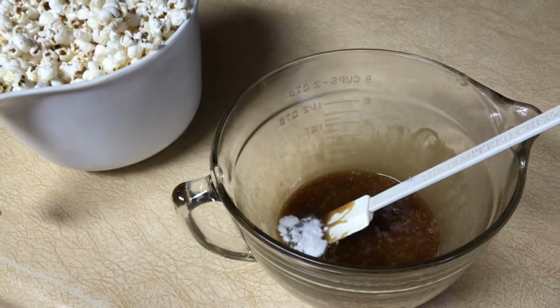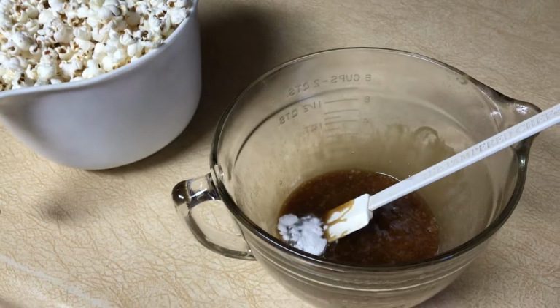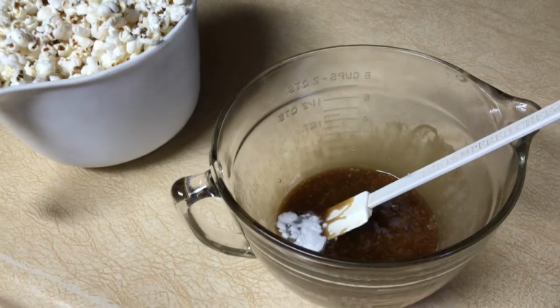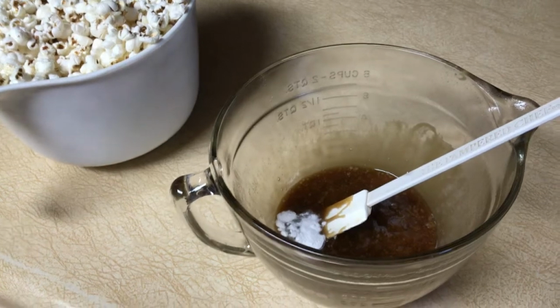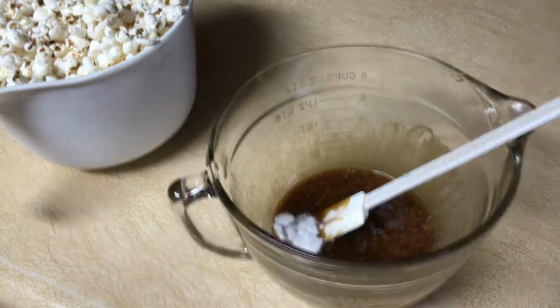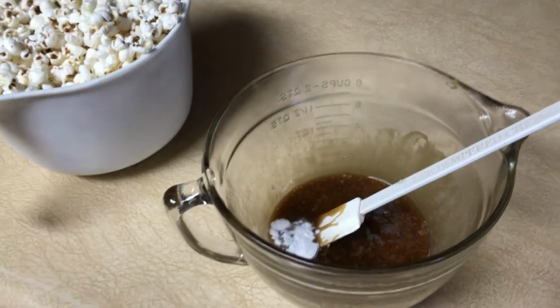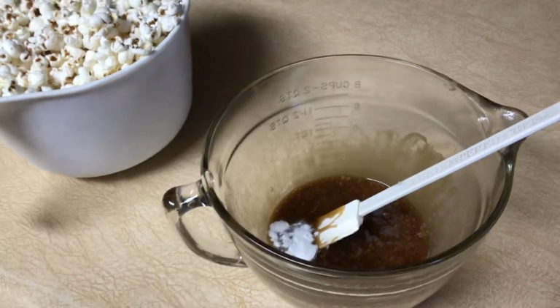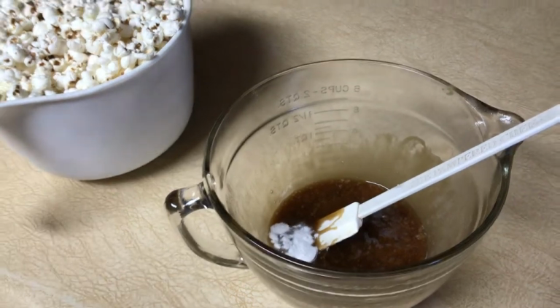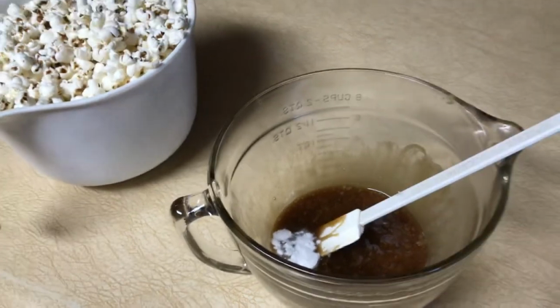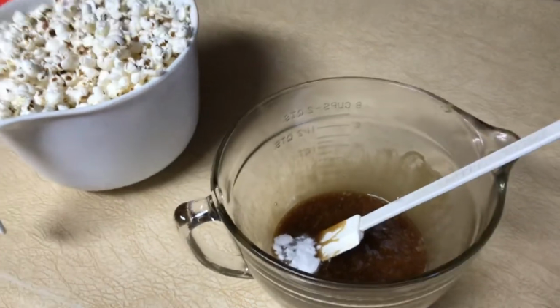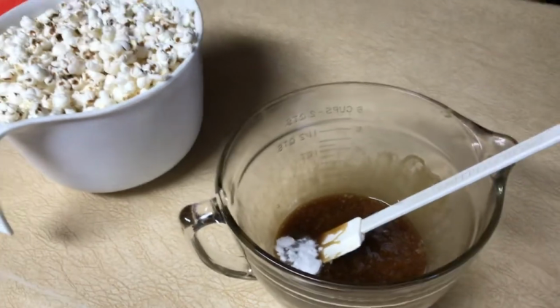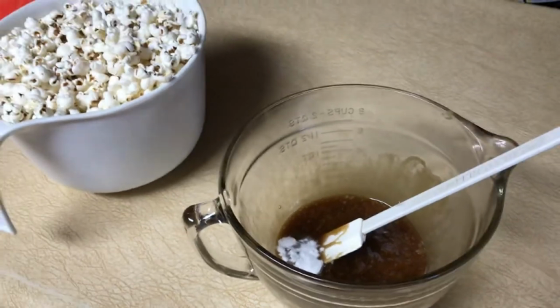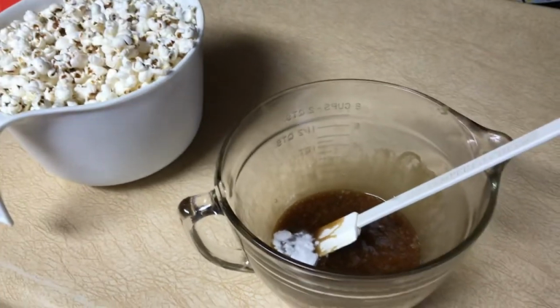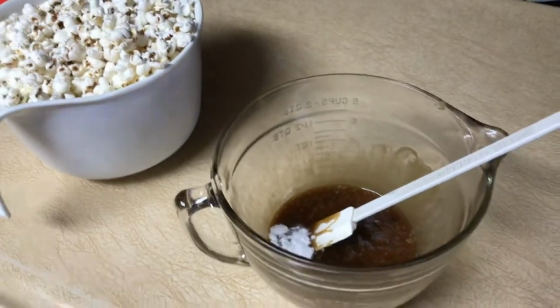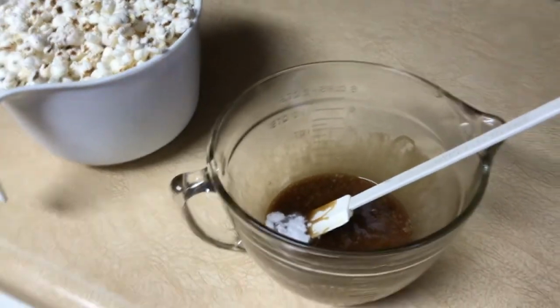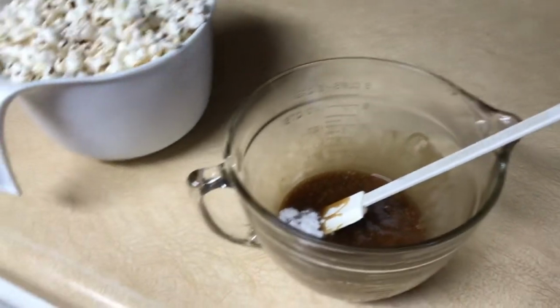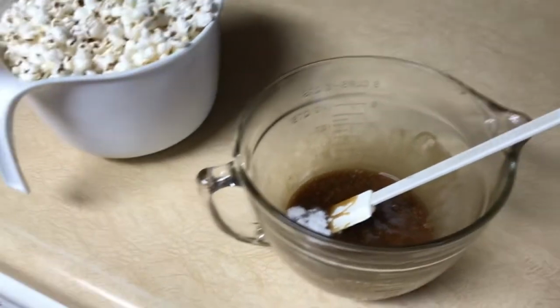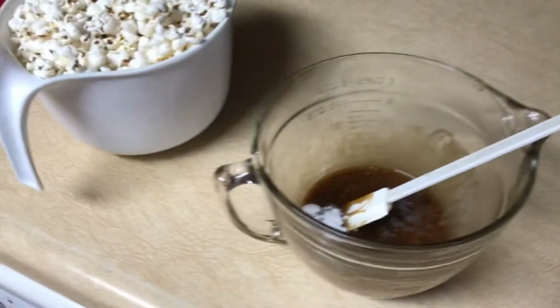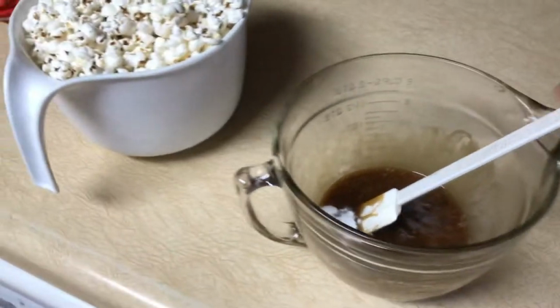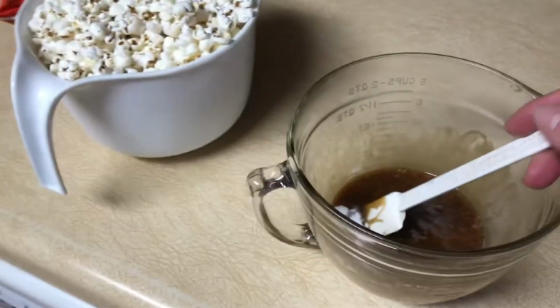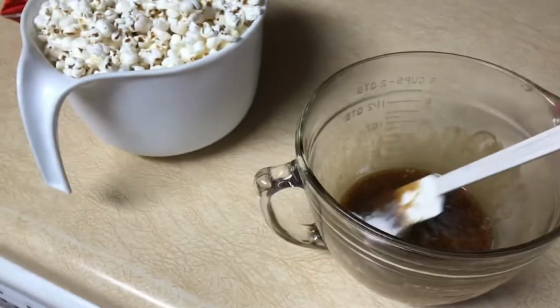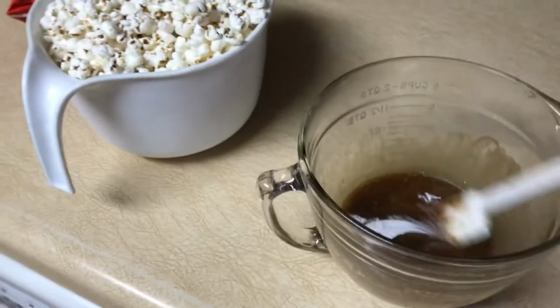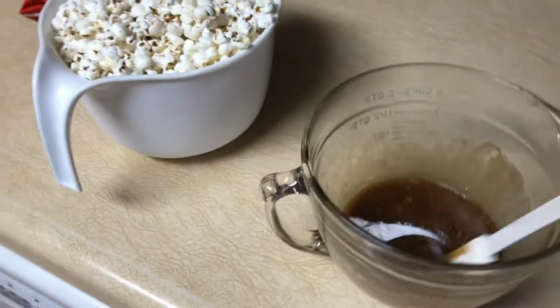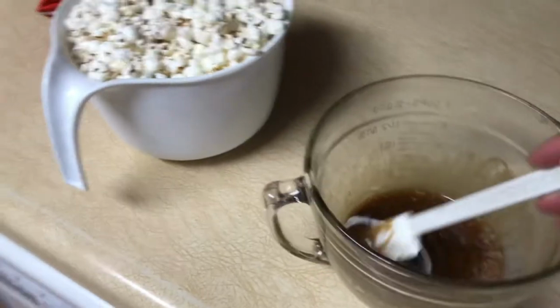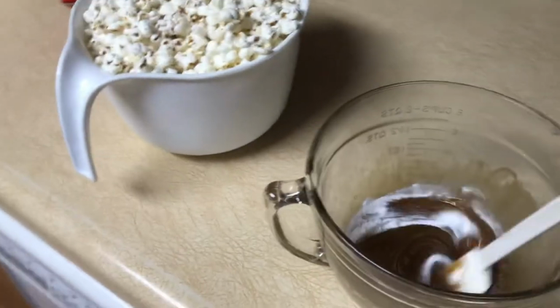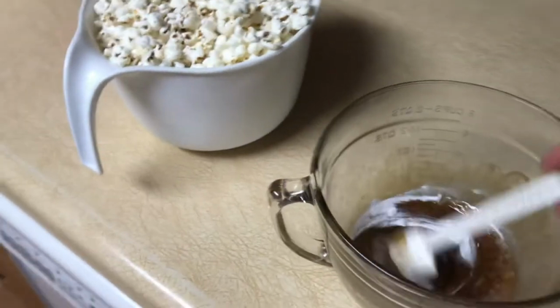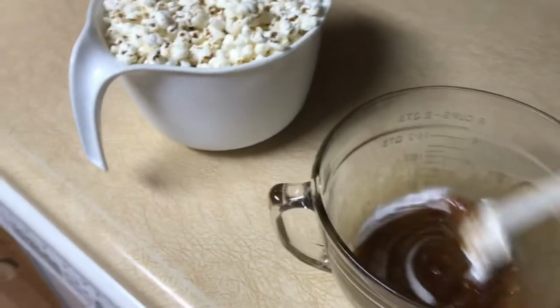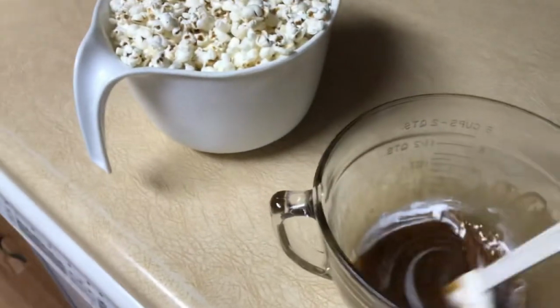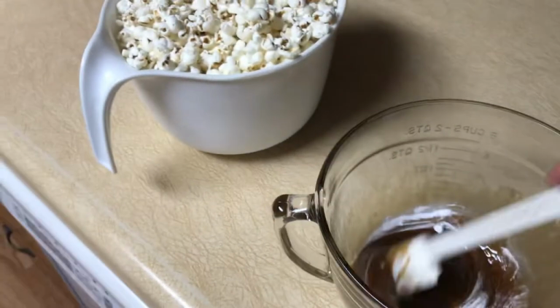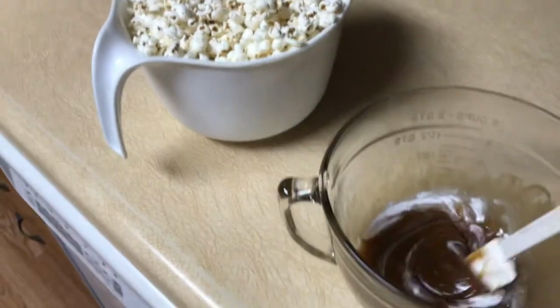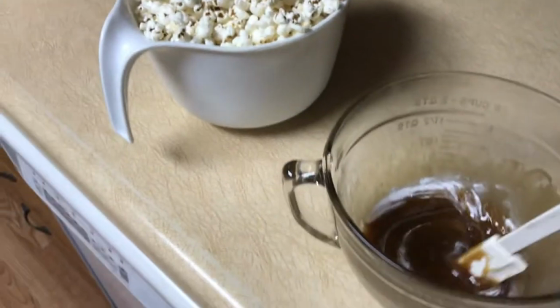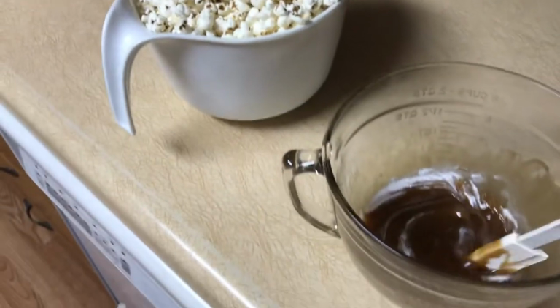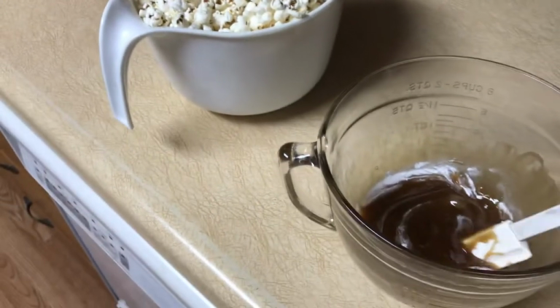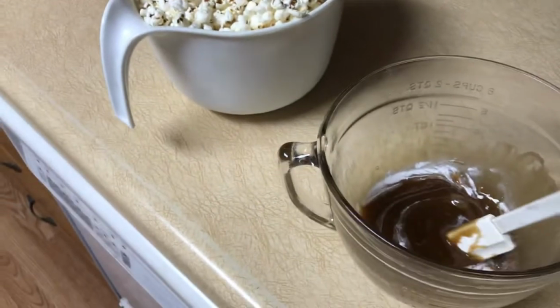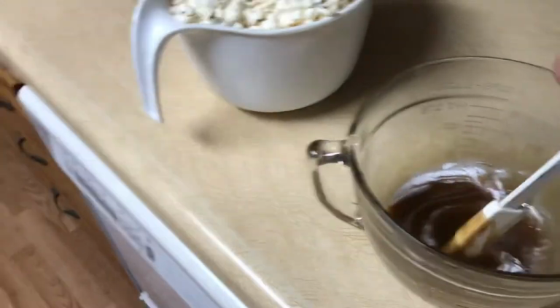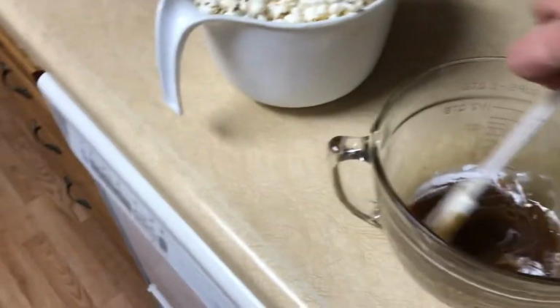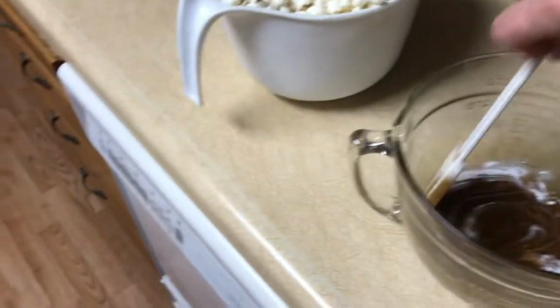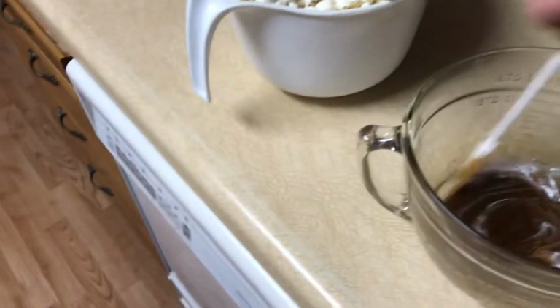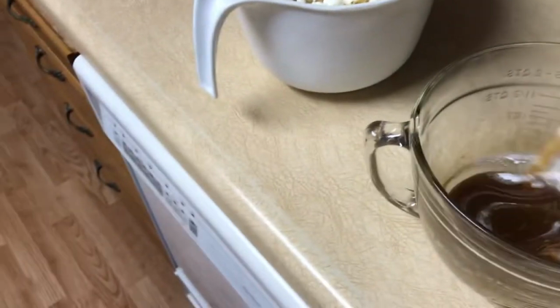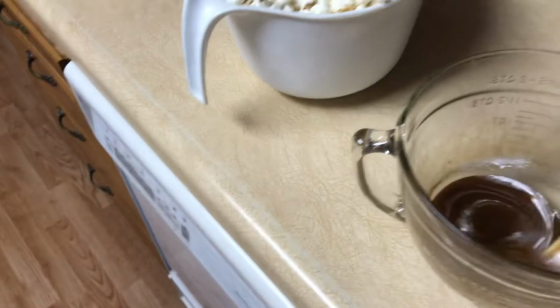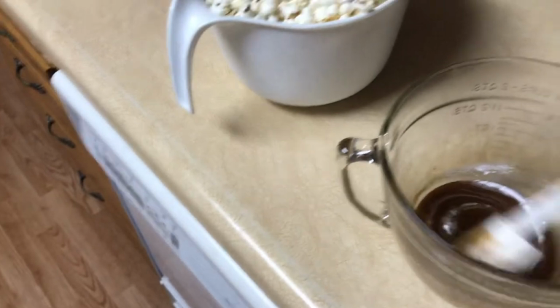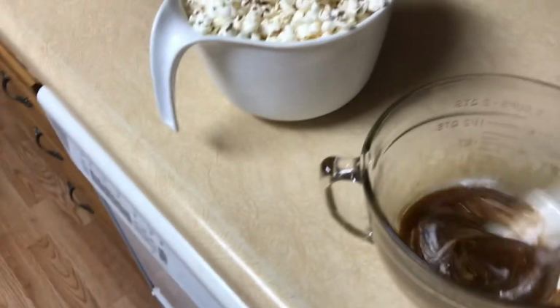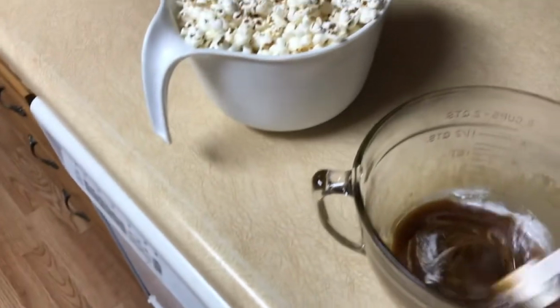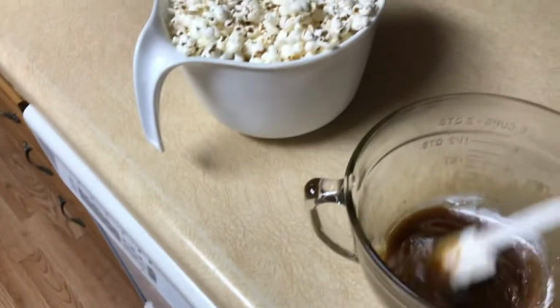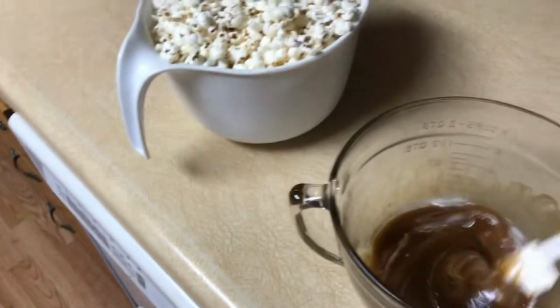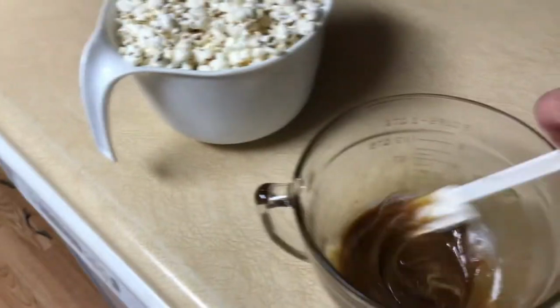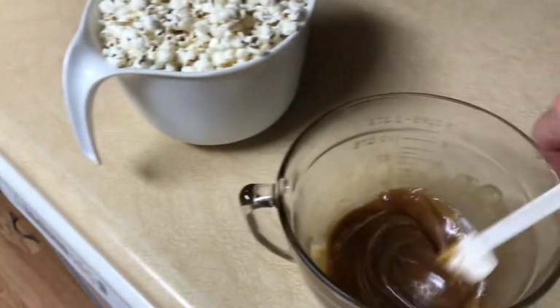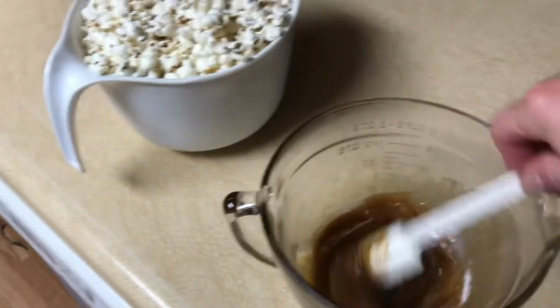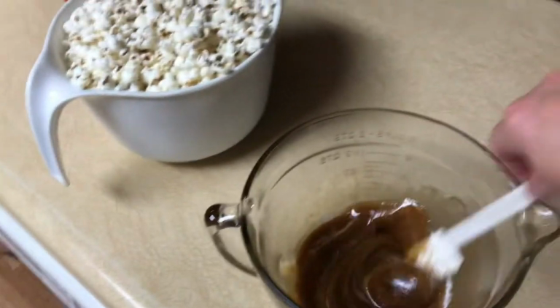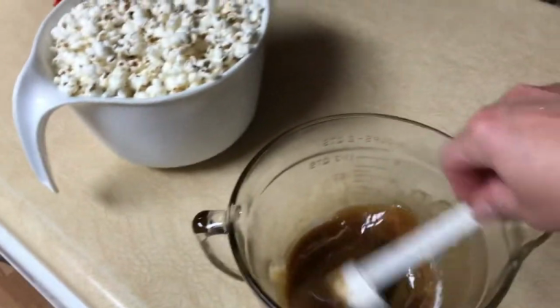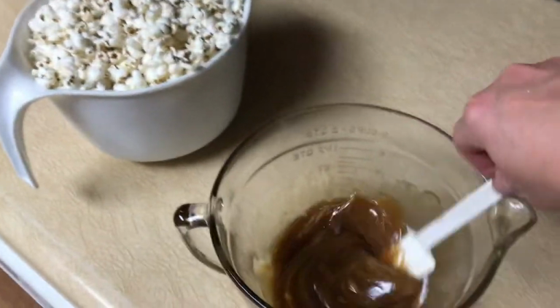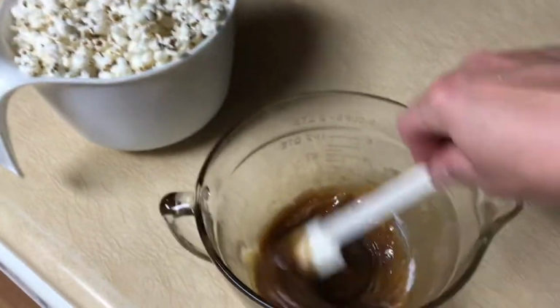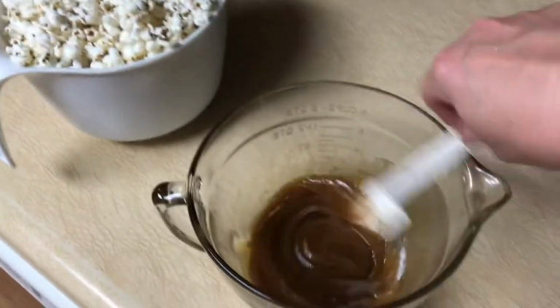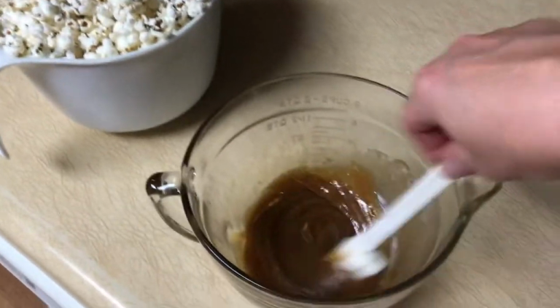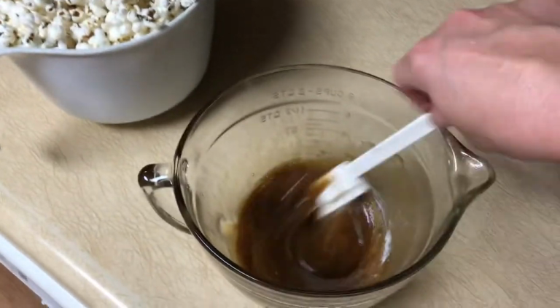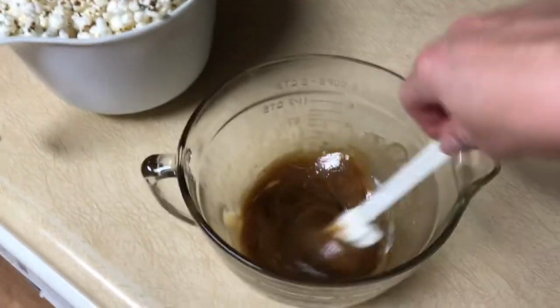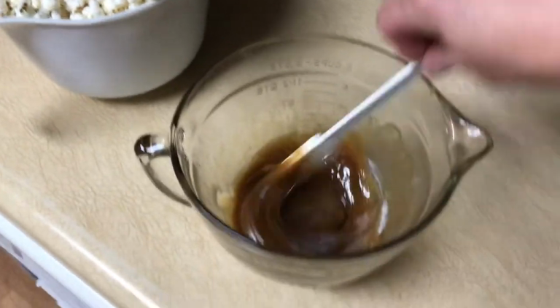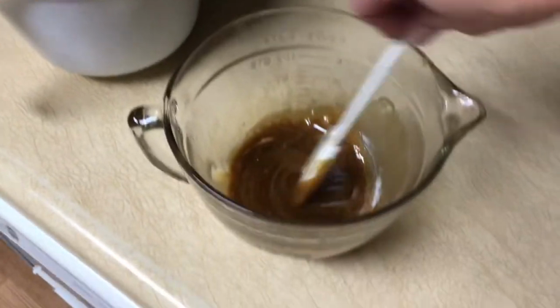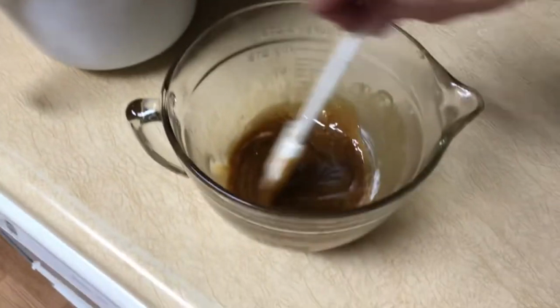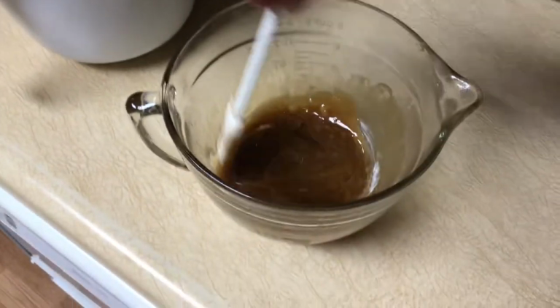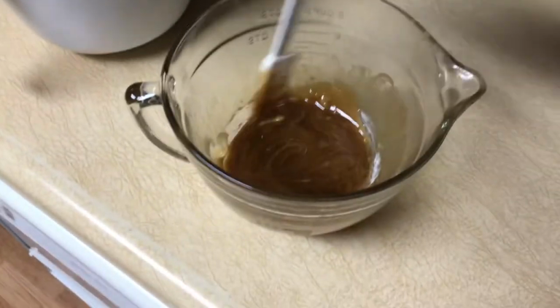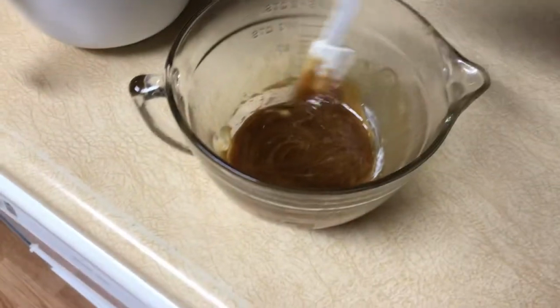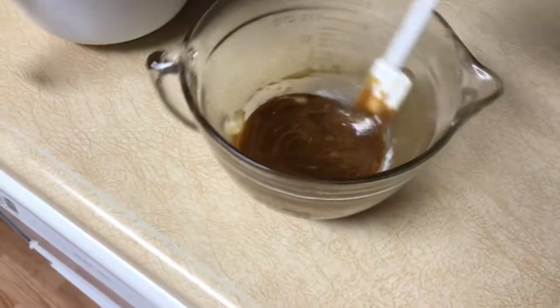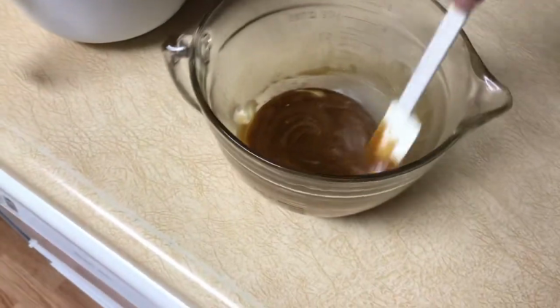Hi friends! I'm going to show you how to make Cracker Jacks, or caramel toffee — more of a toffee — but it's buttery caramel popcorn today.